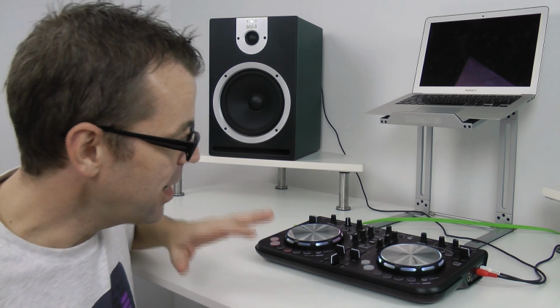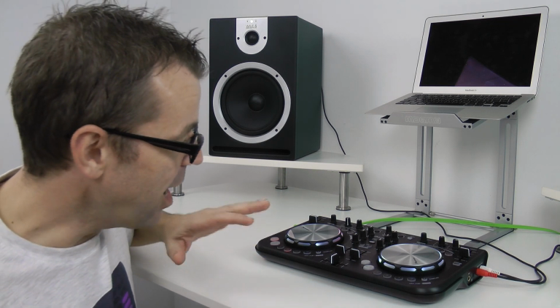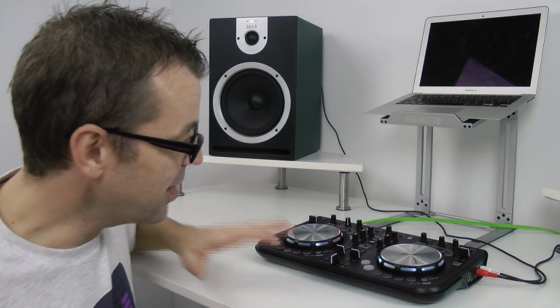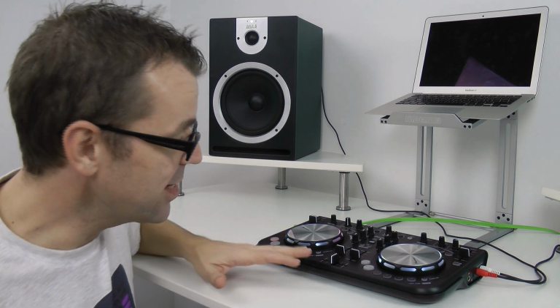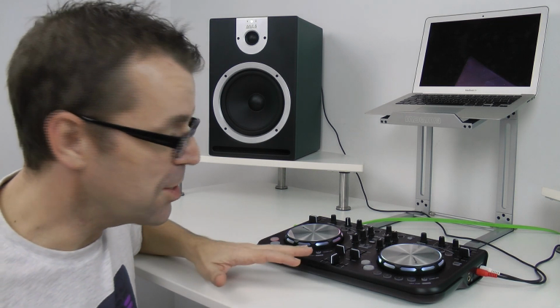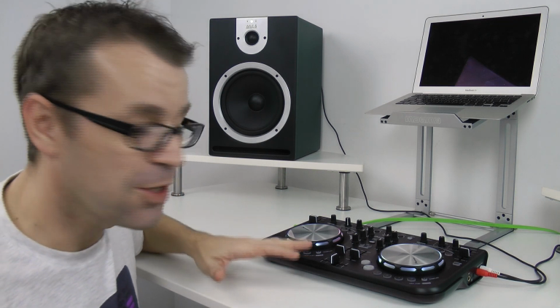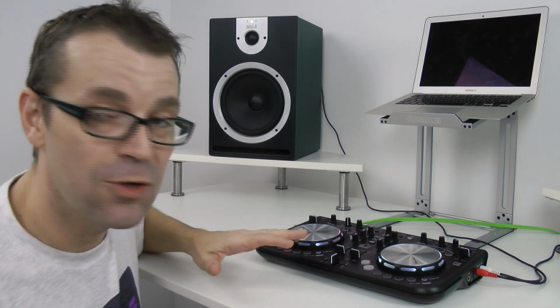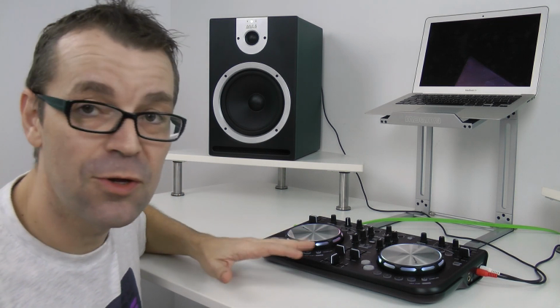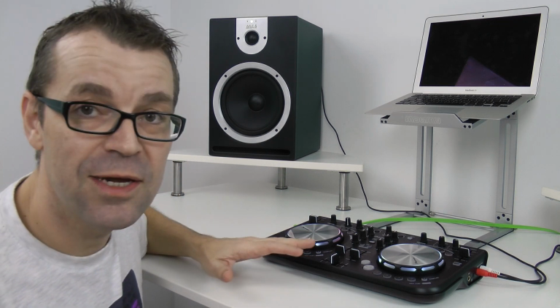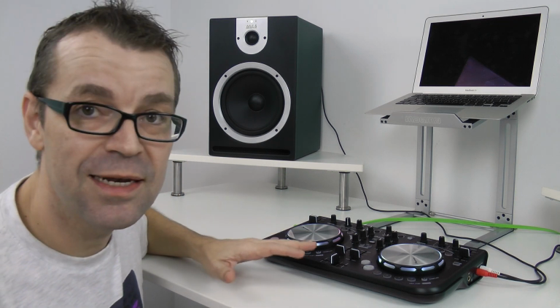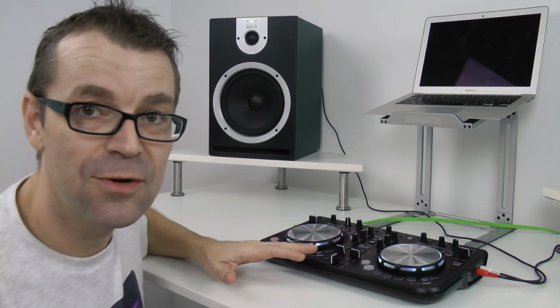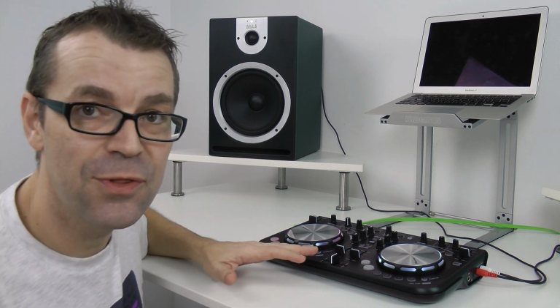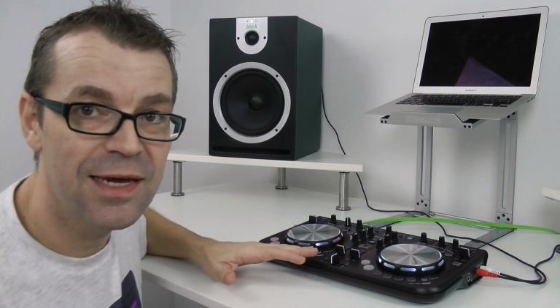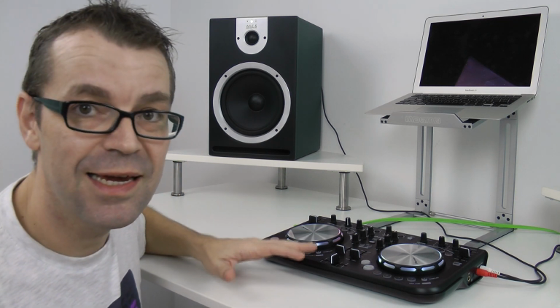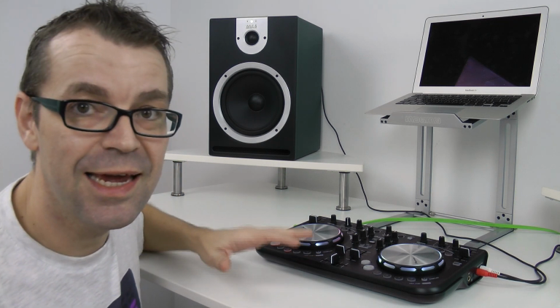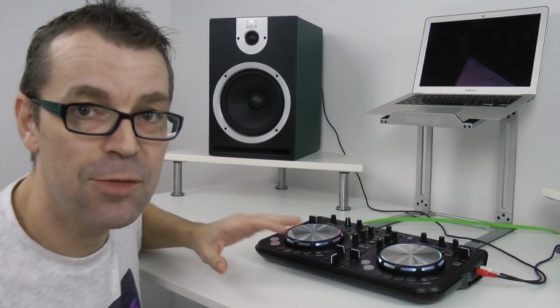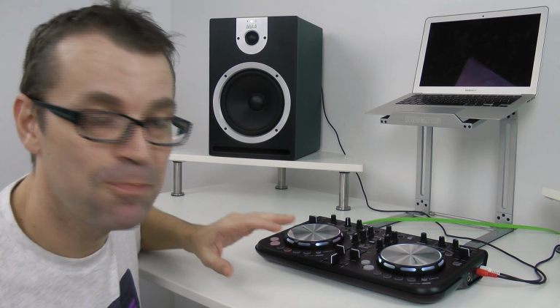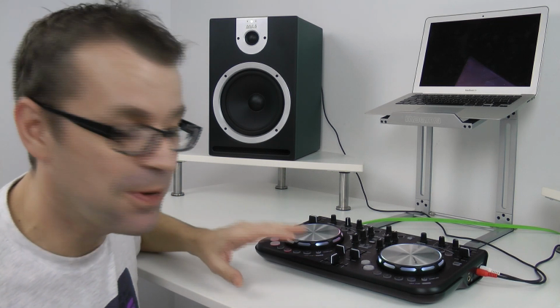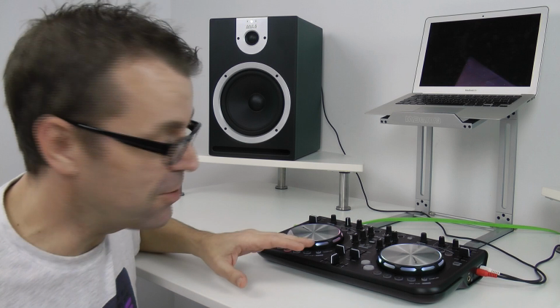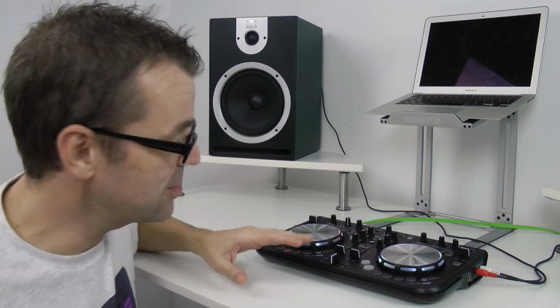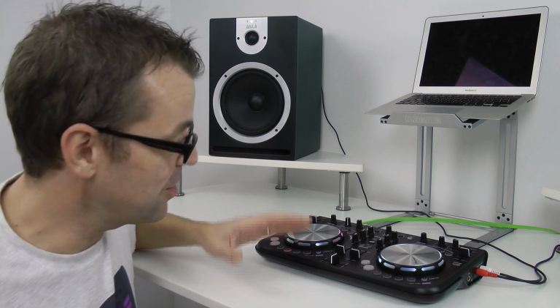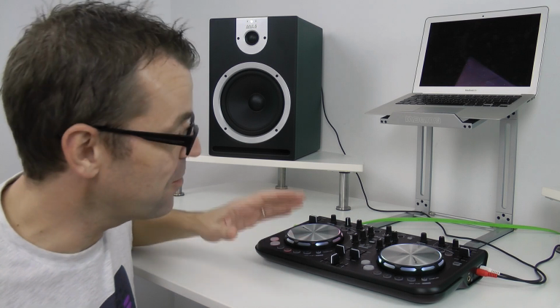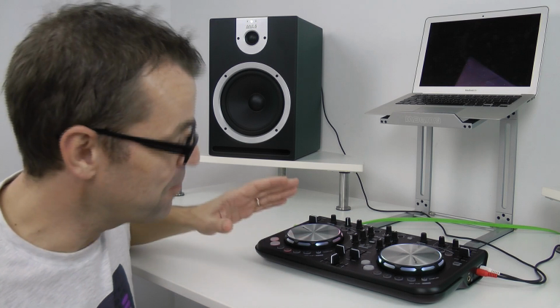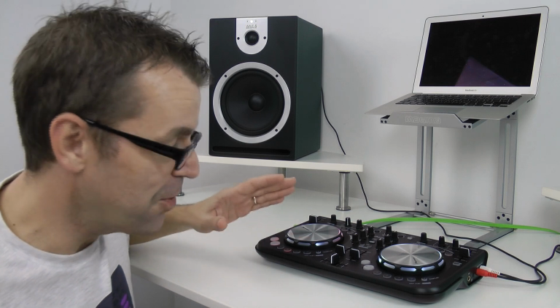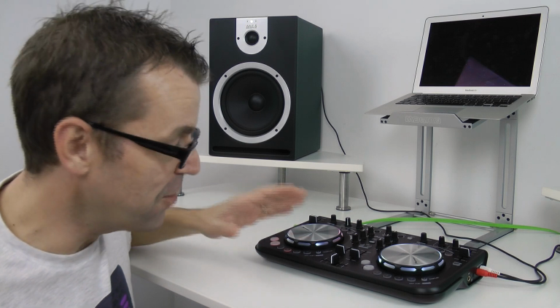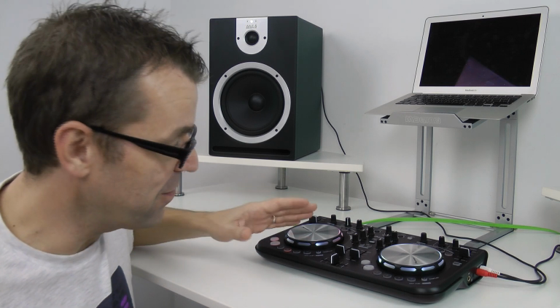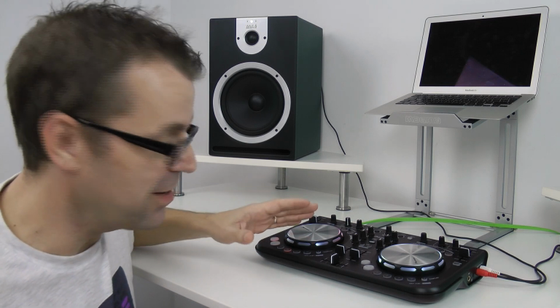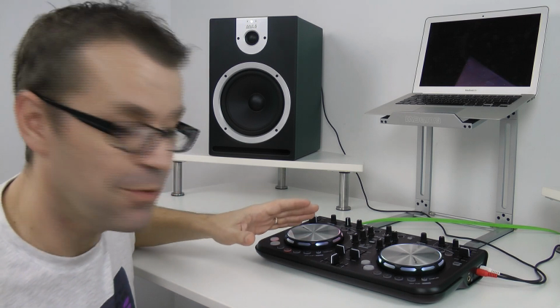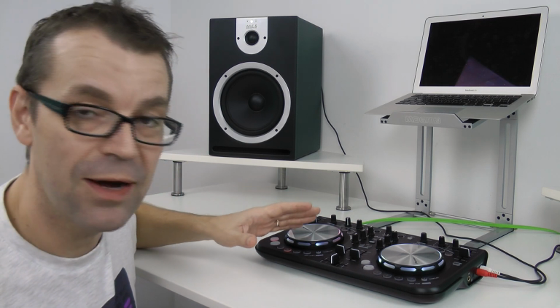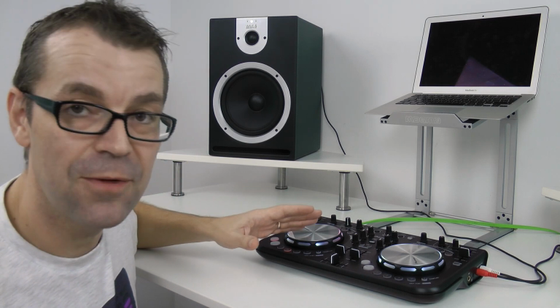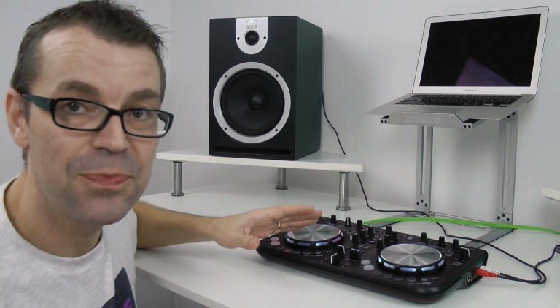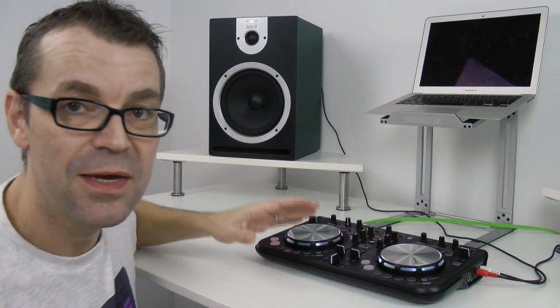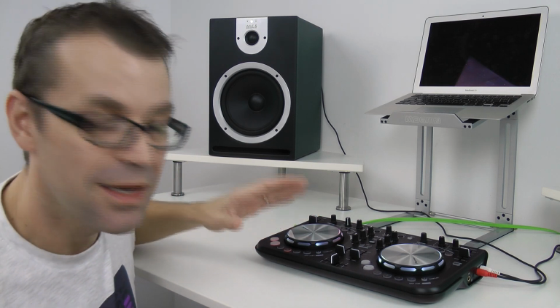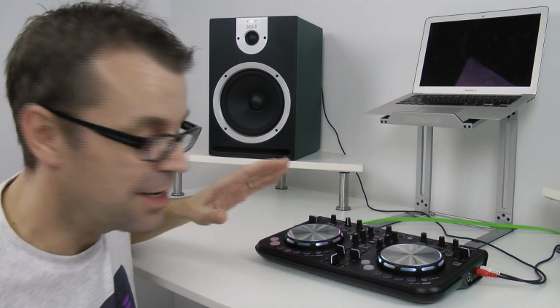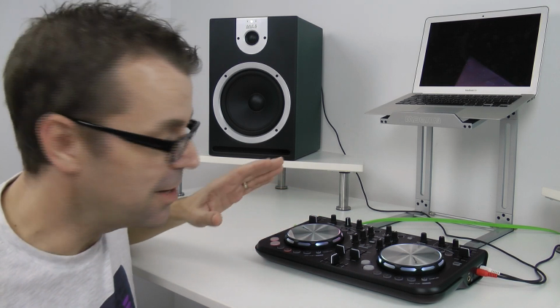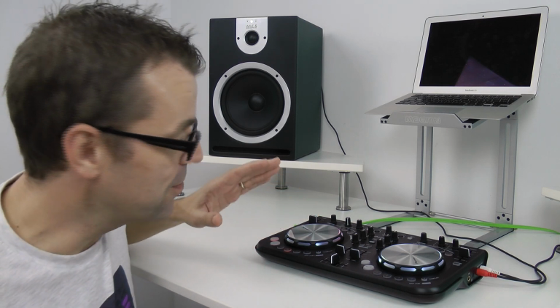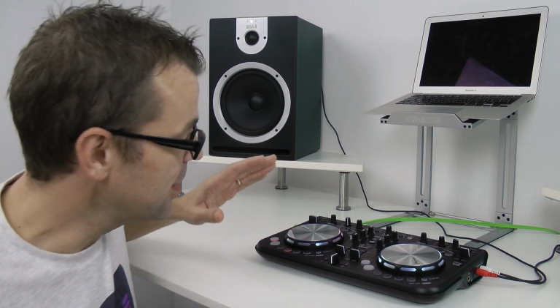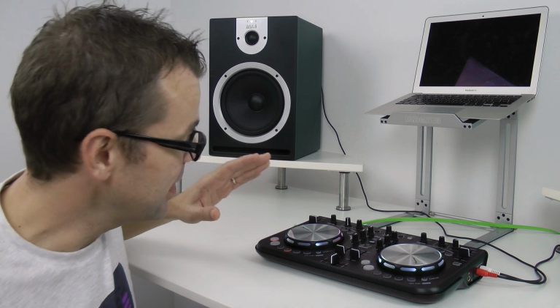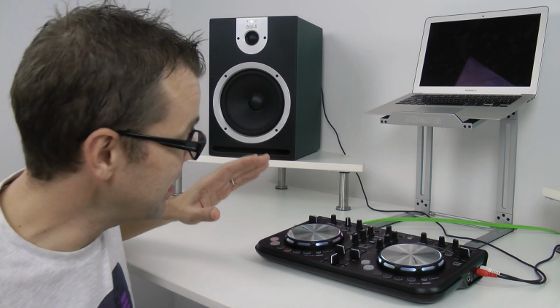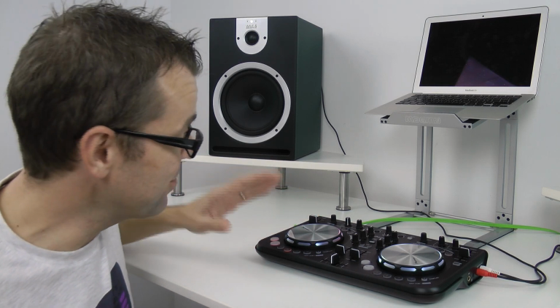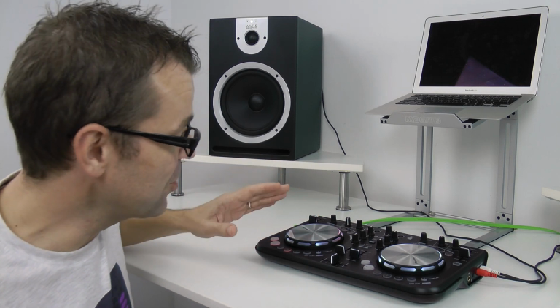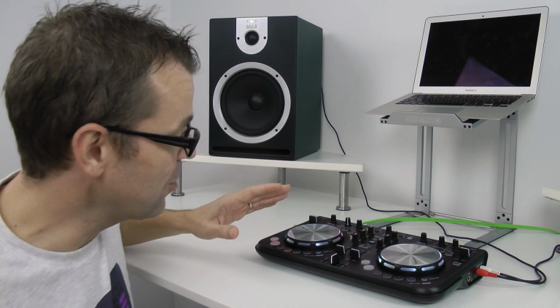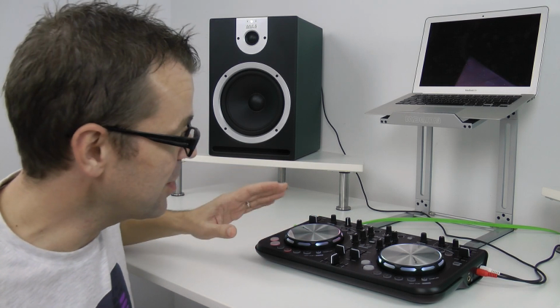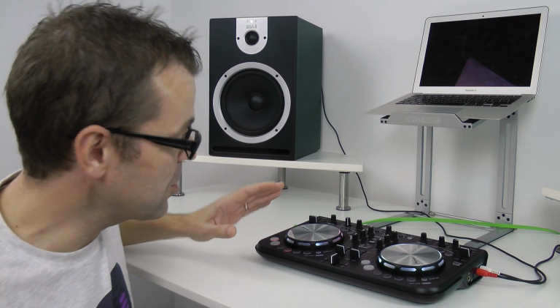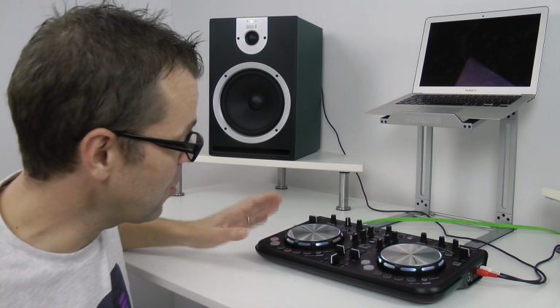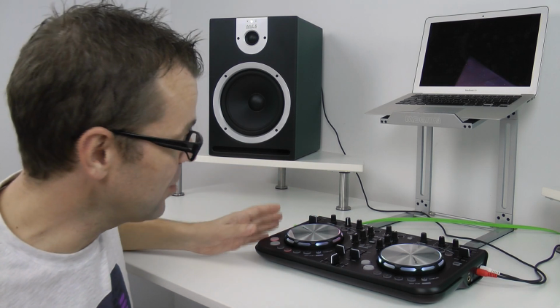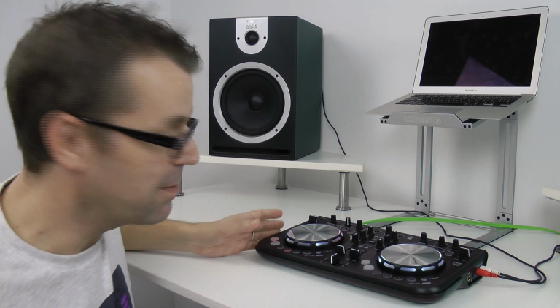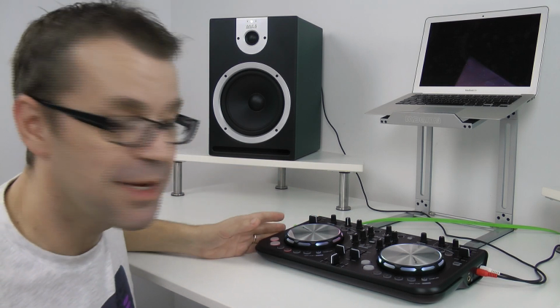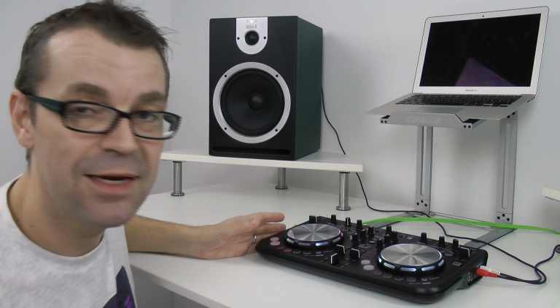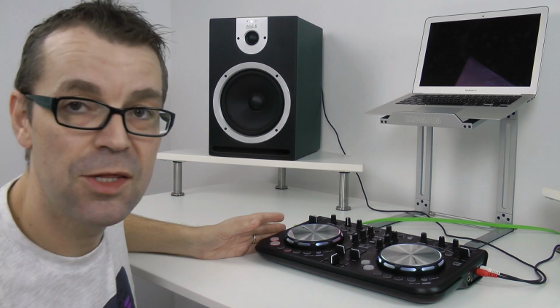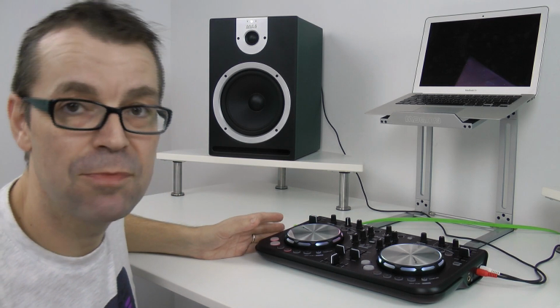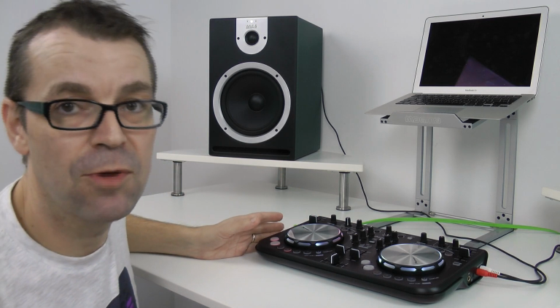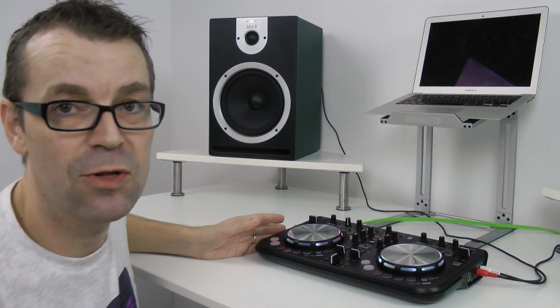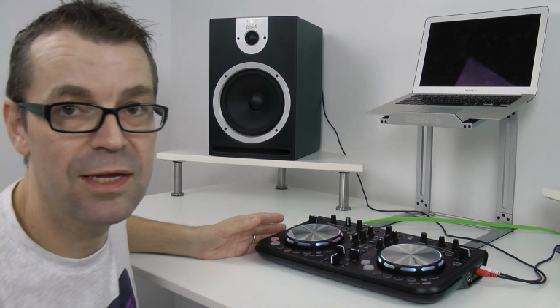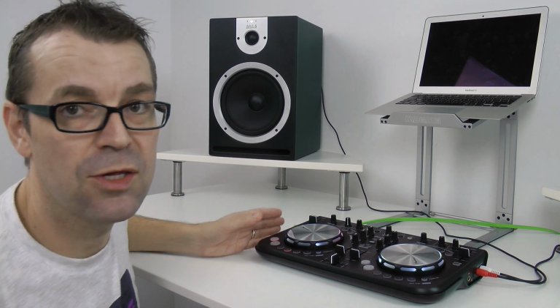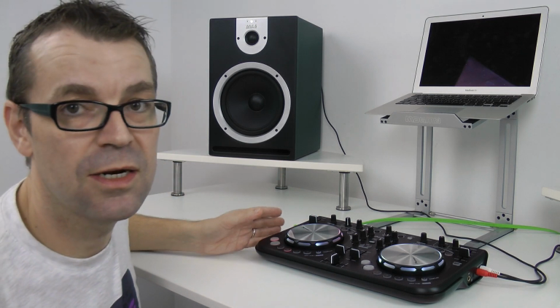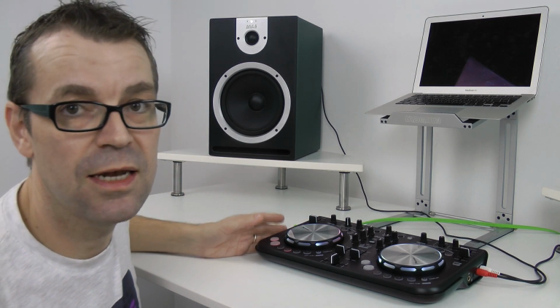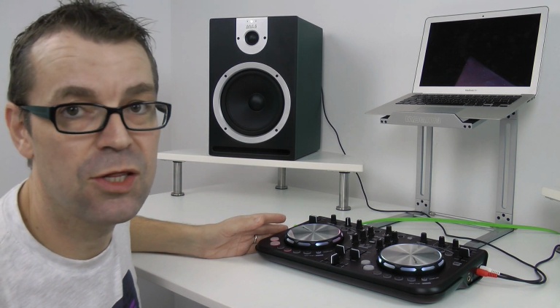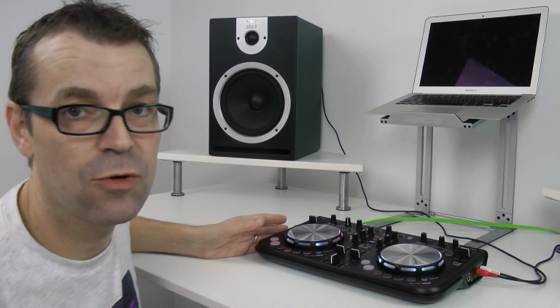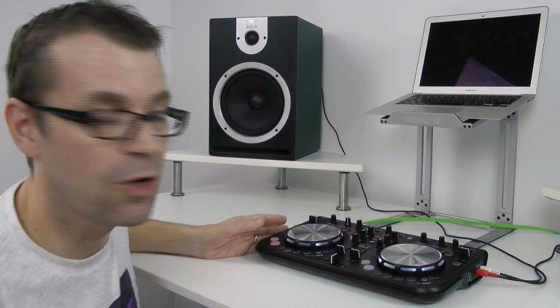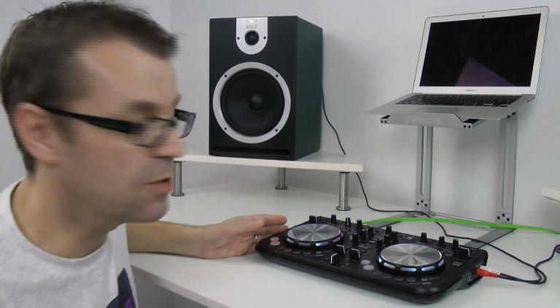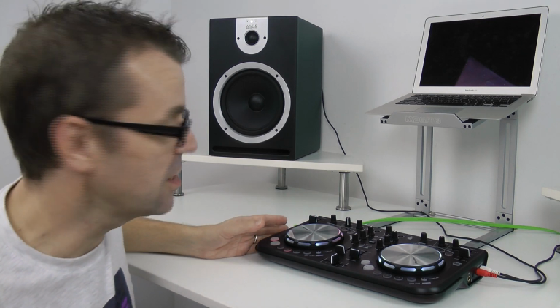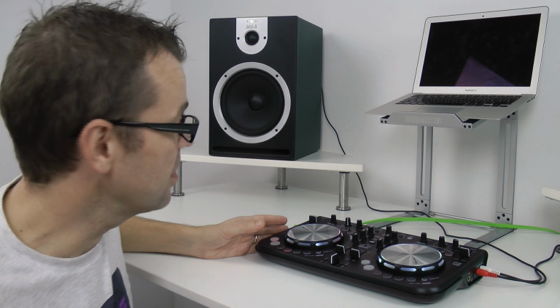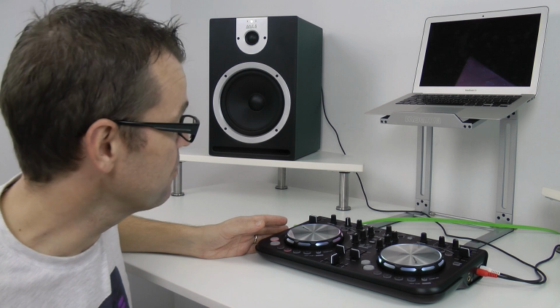I think it's a good looking little thing. It's built perfectly well — even though it's only a beginner's model, it's going to last you a long time.